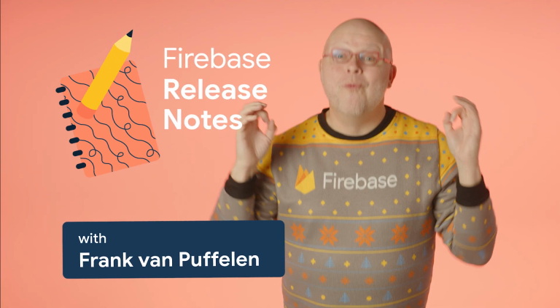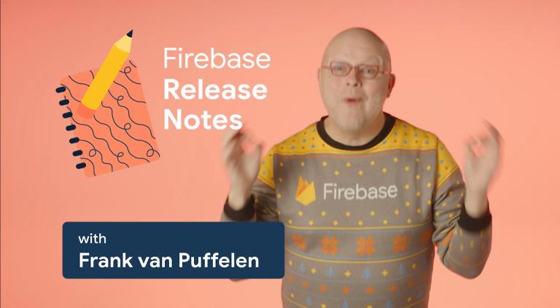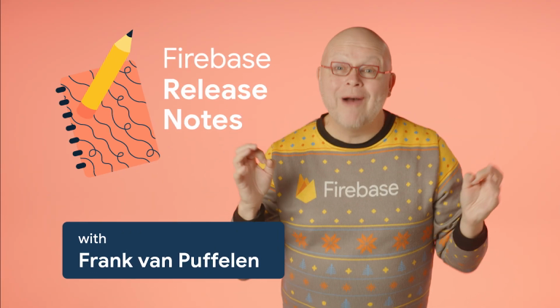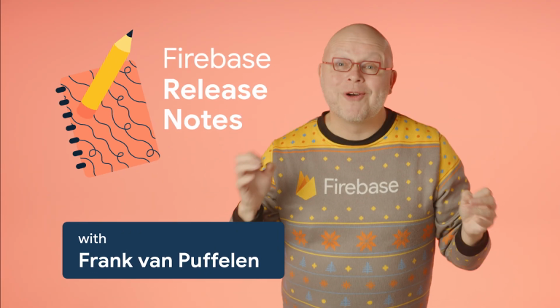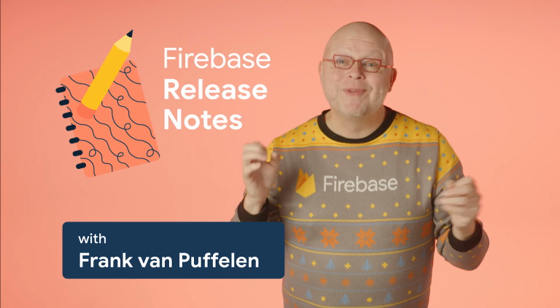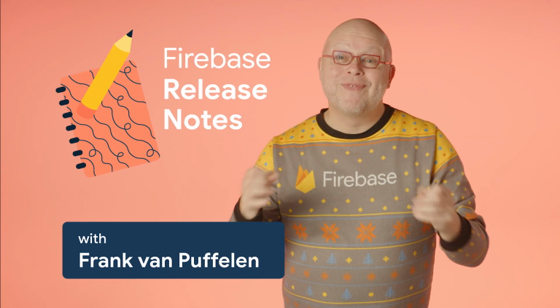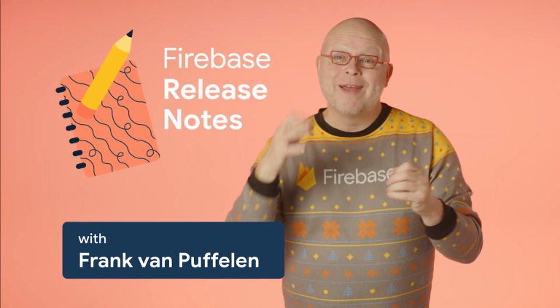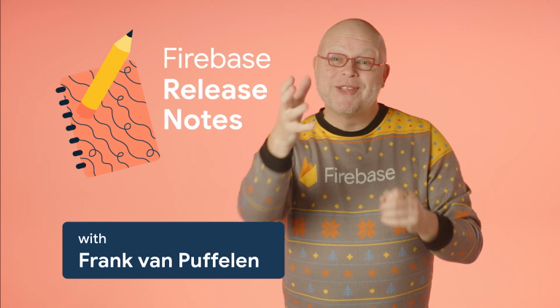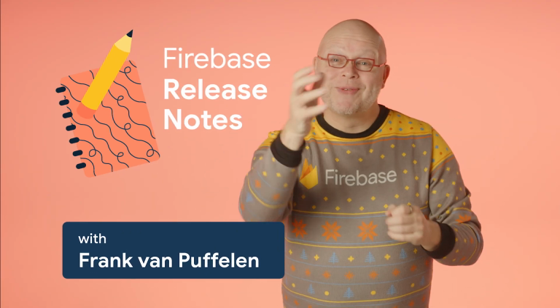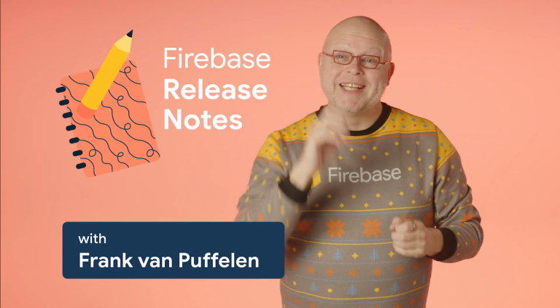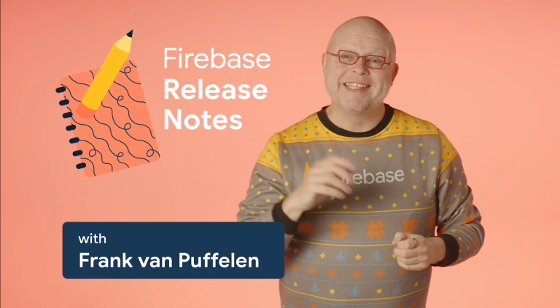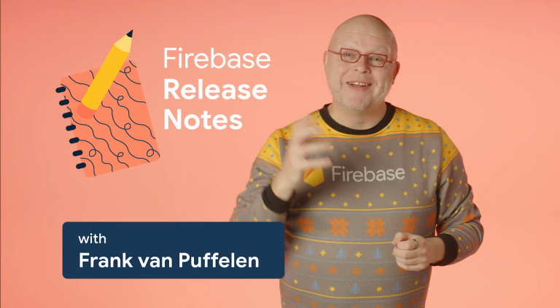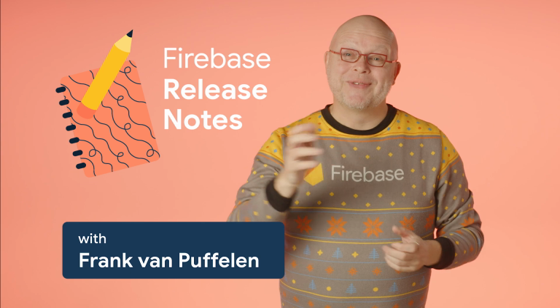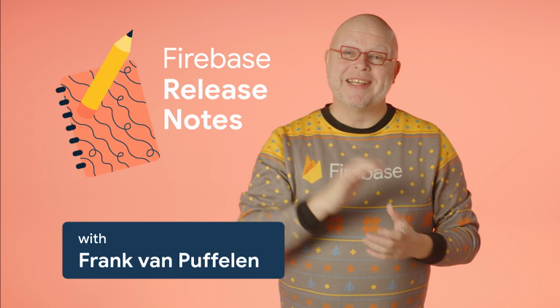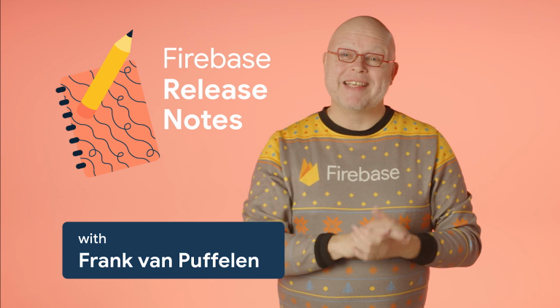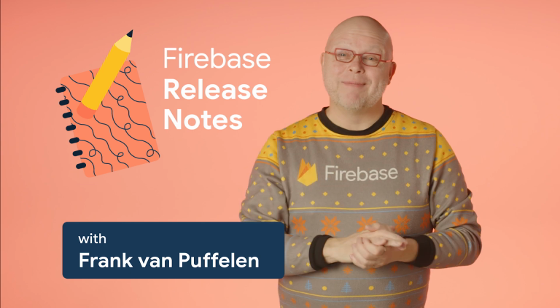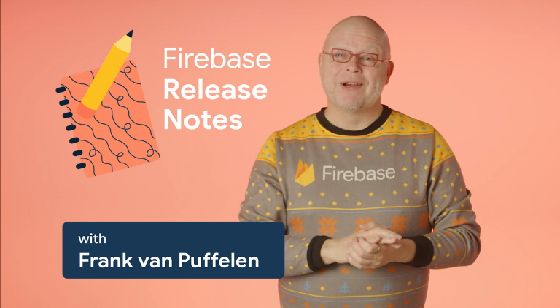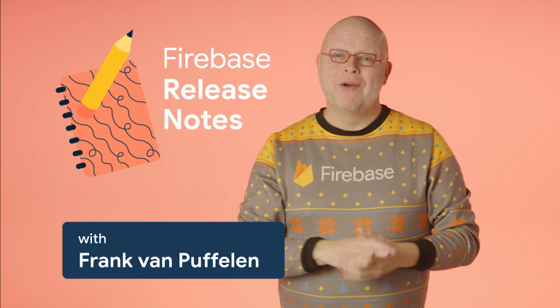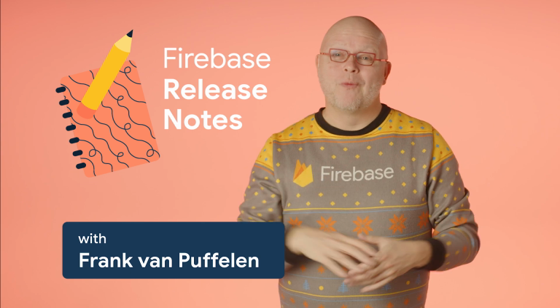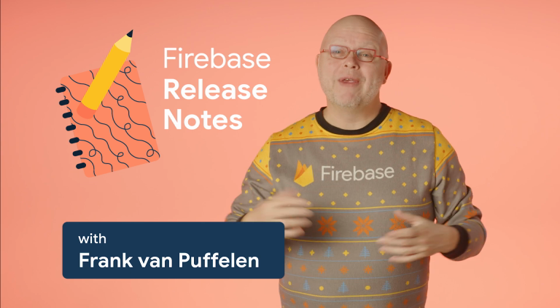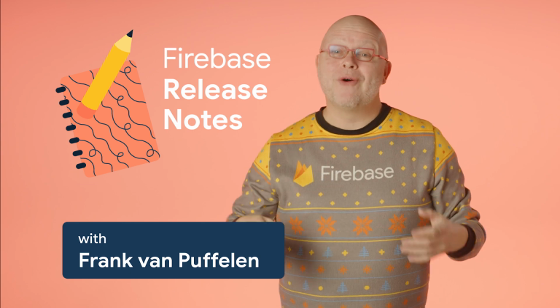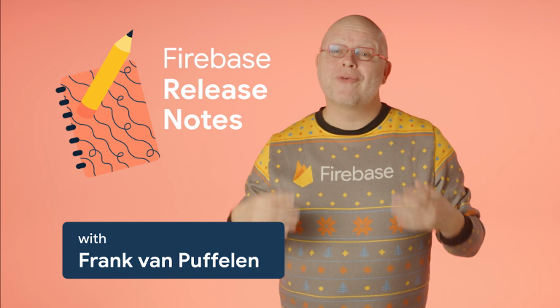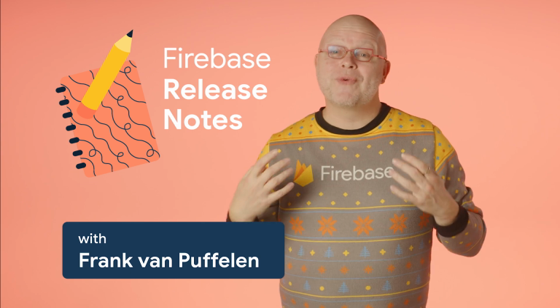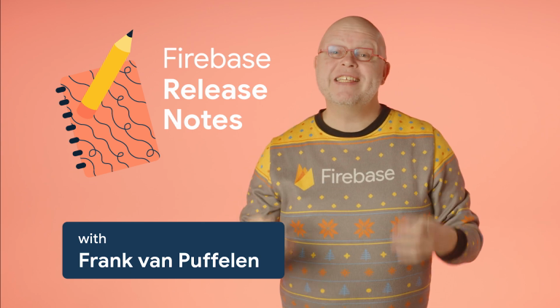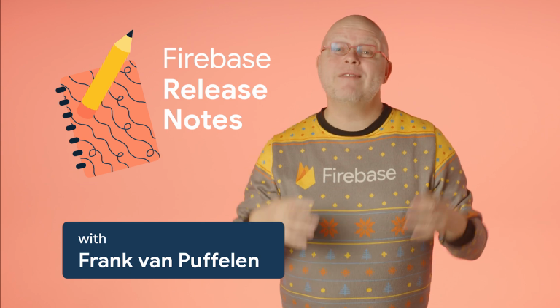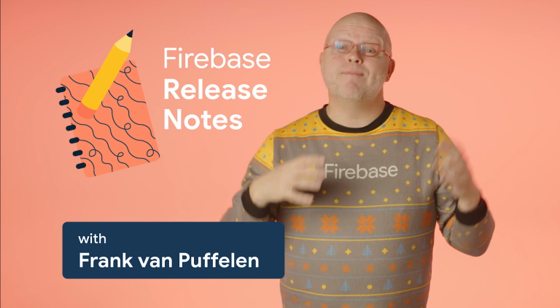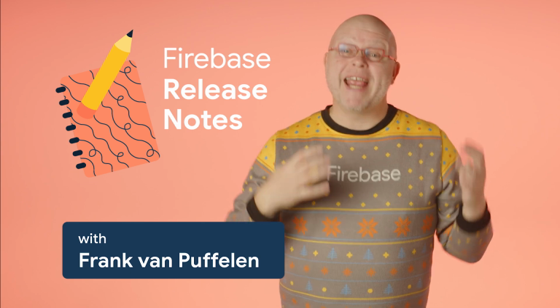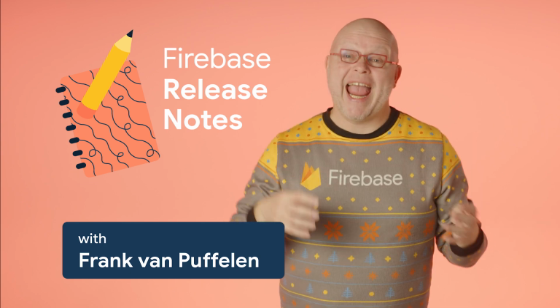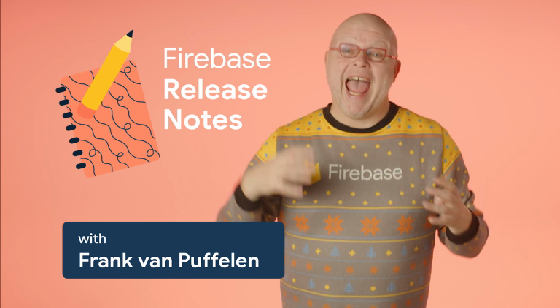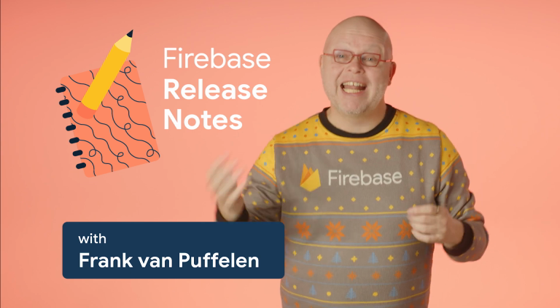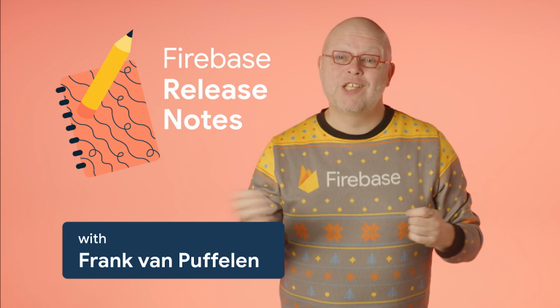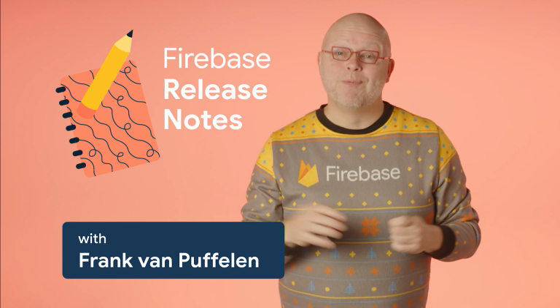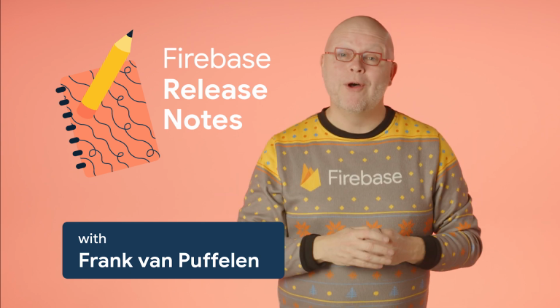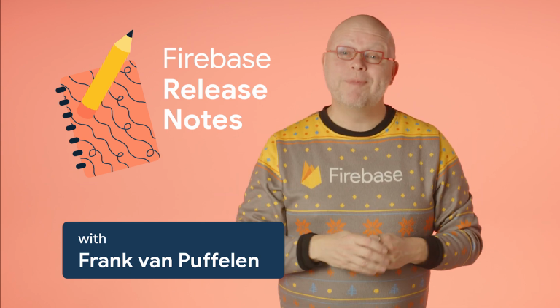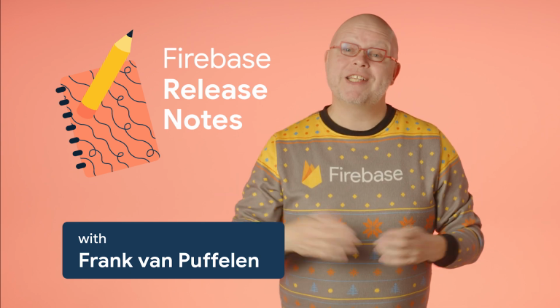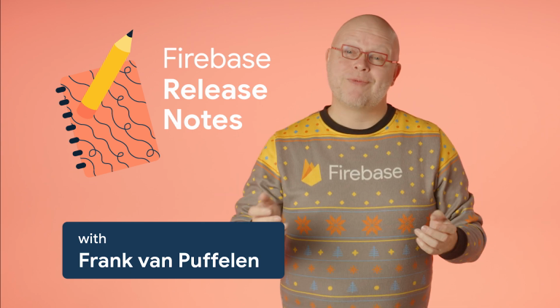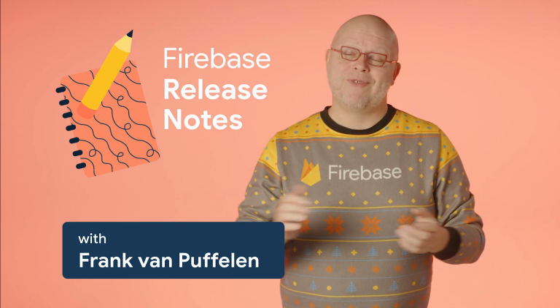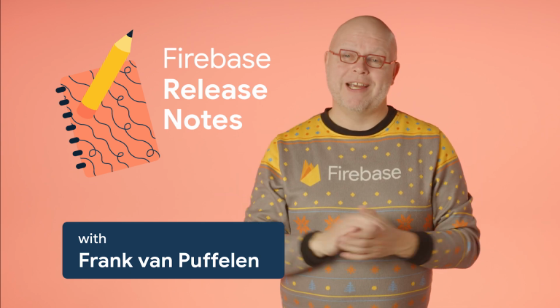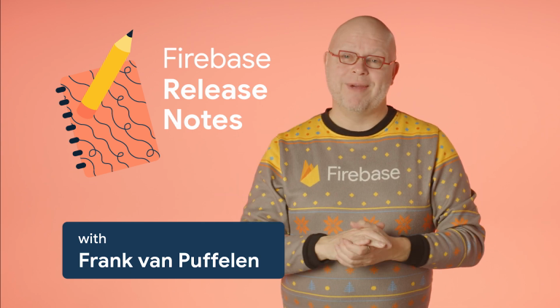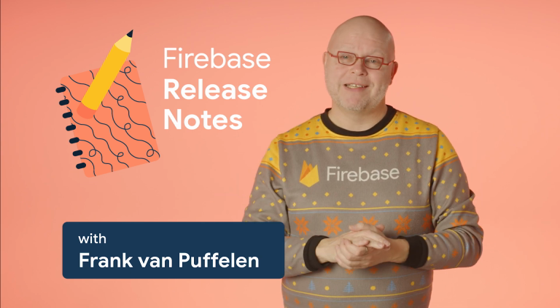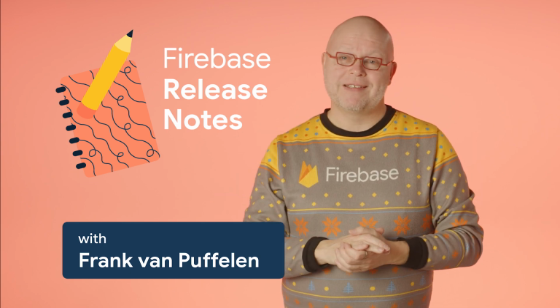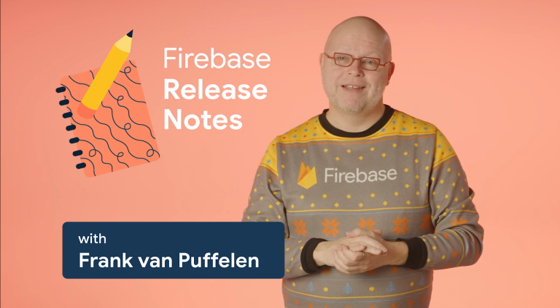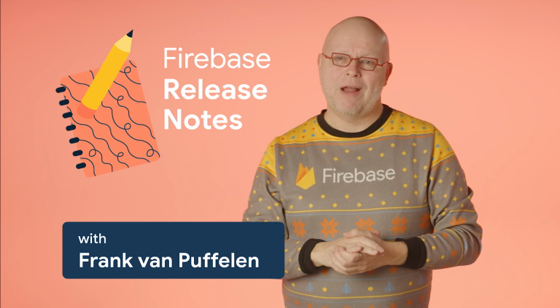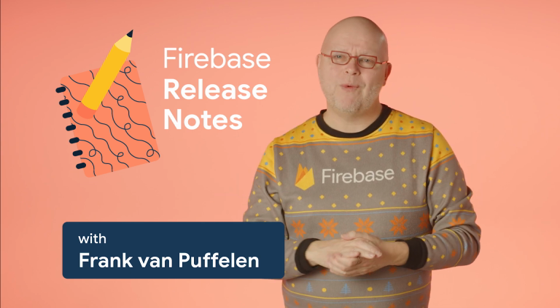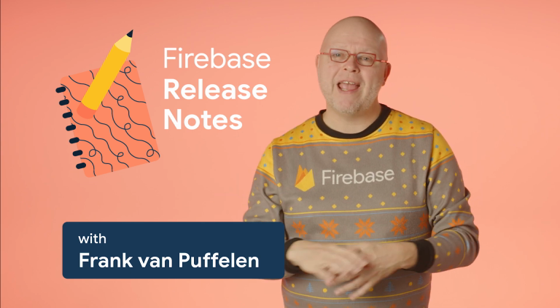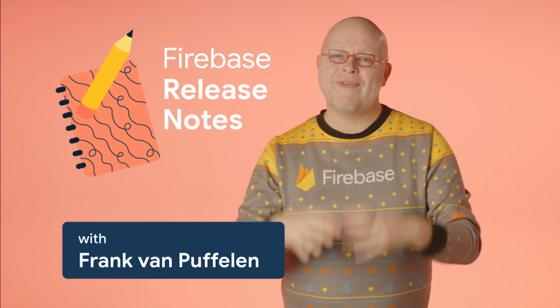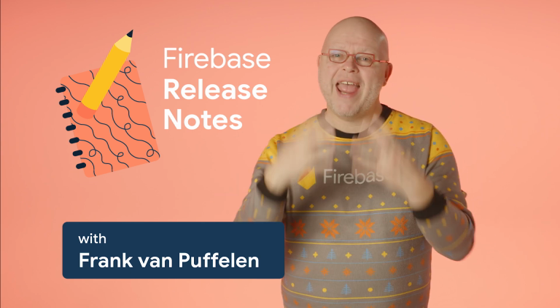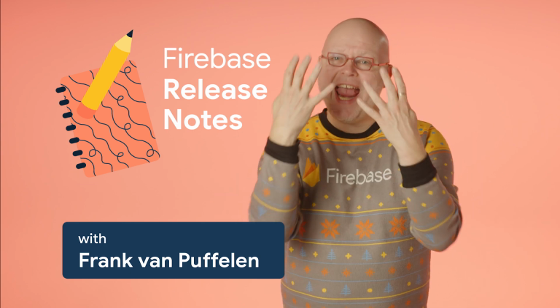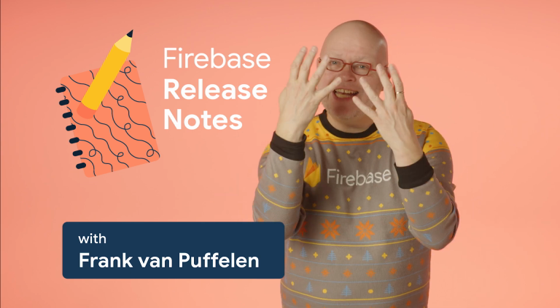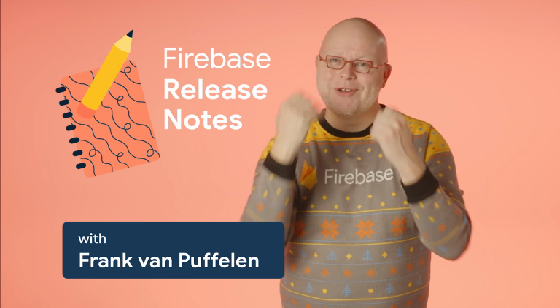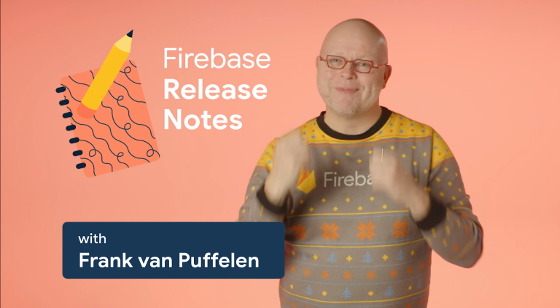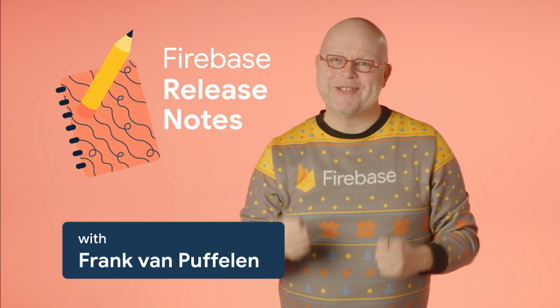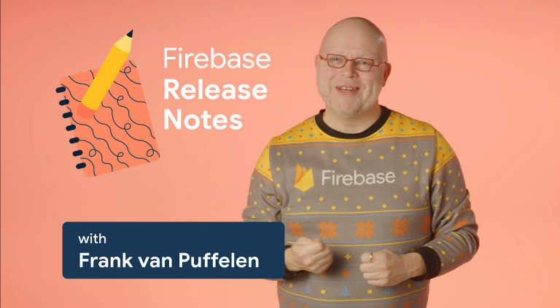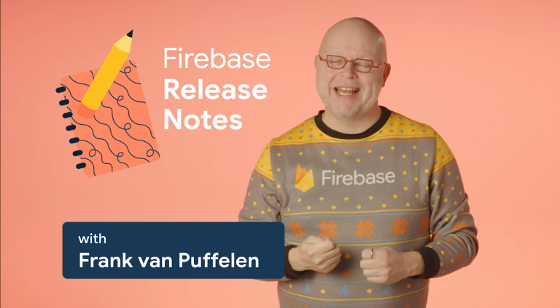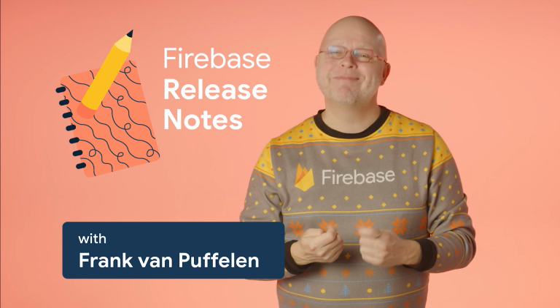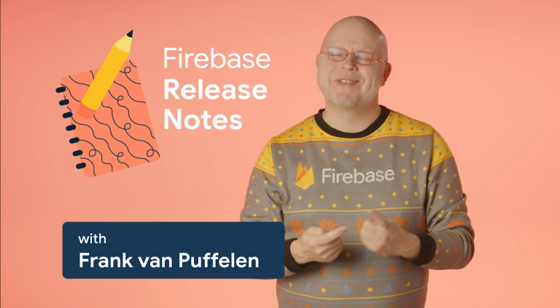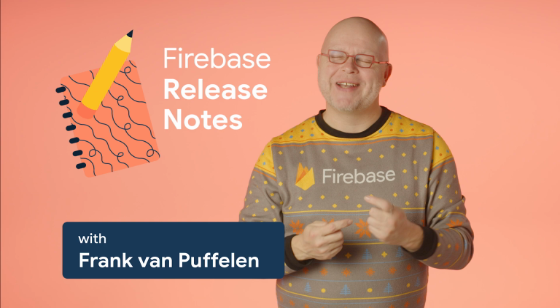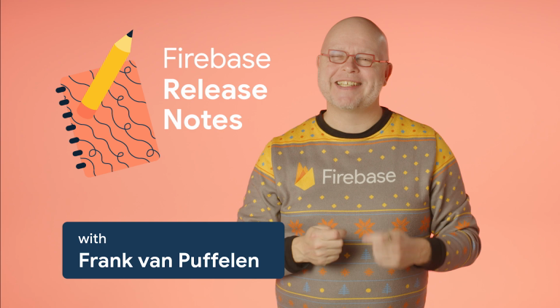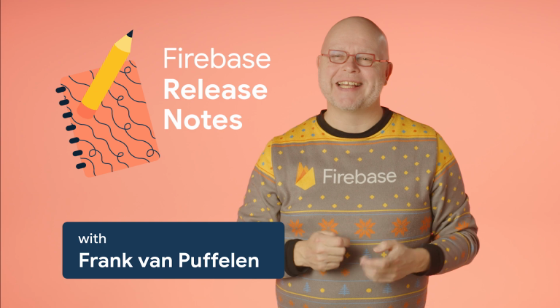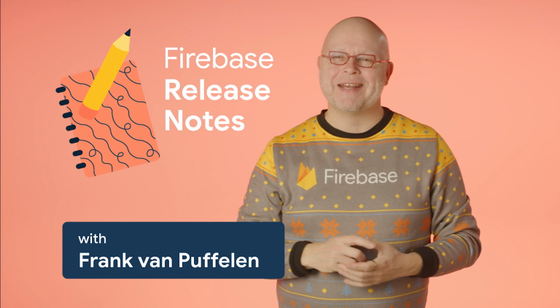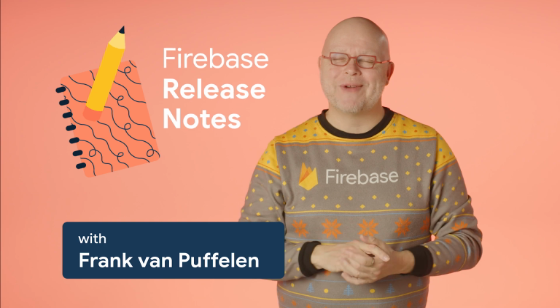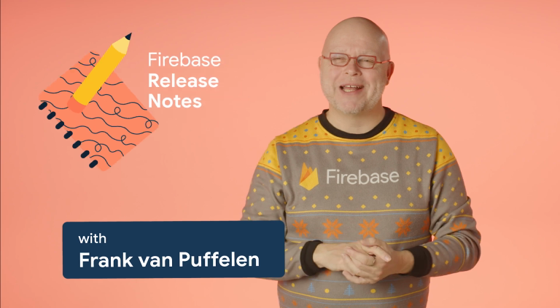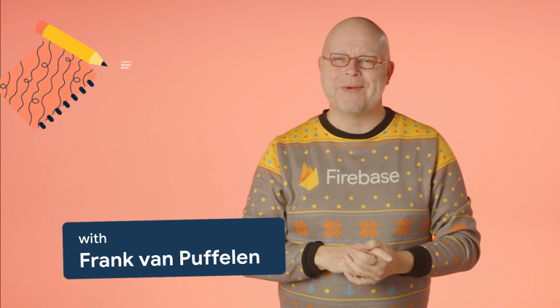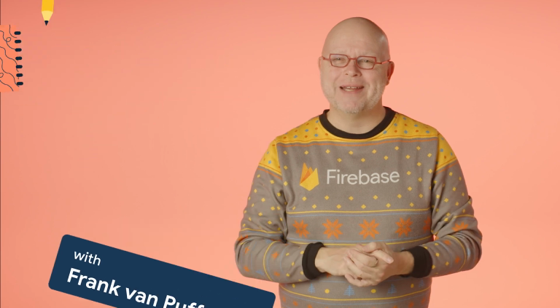Welcome to Firebase Release Notes for December, where we cover recent big and small updates from Firebase. We have eight topics to cover, so let's dig in right away.